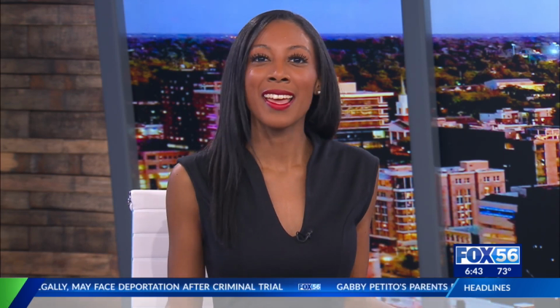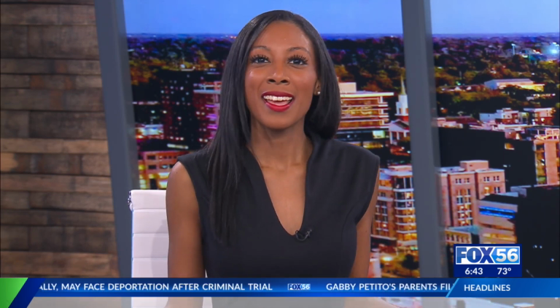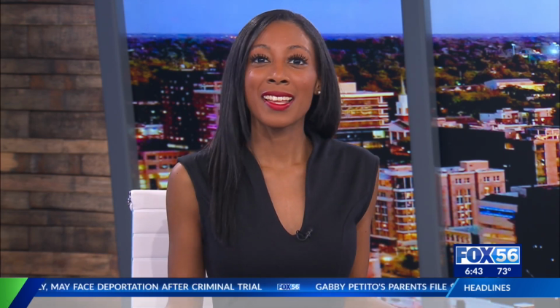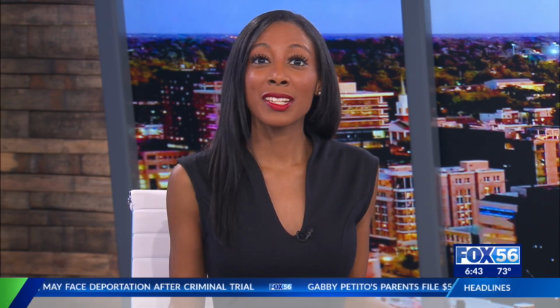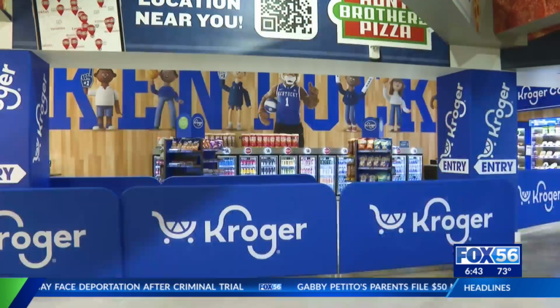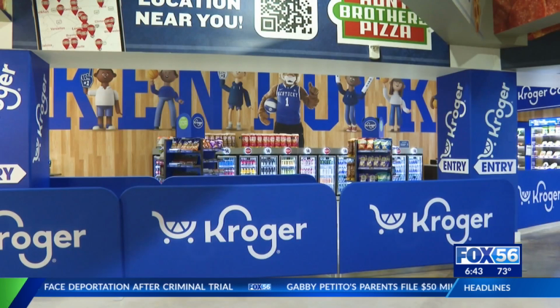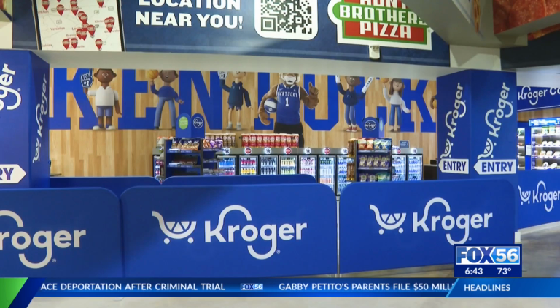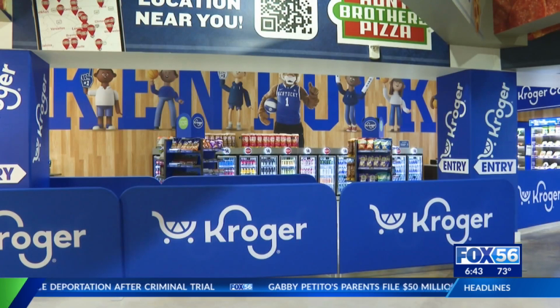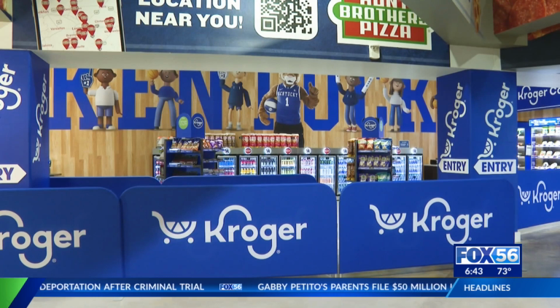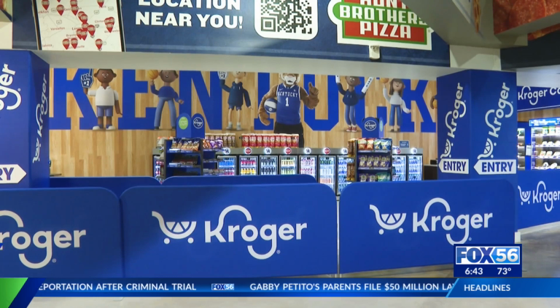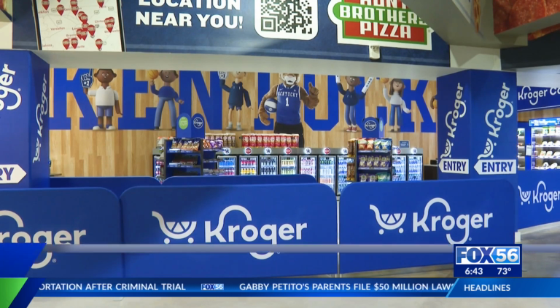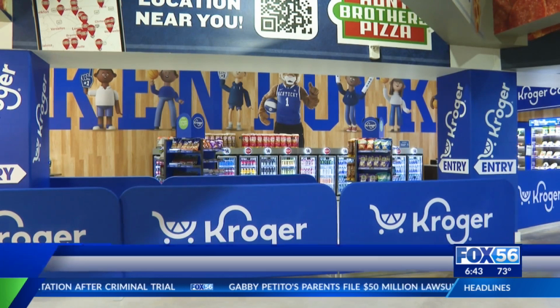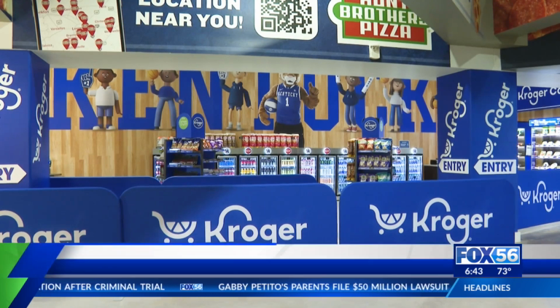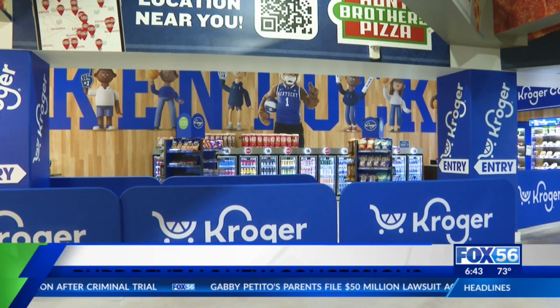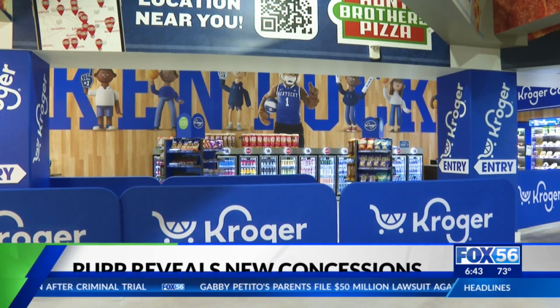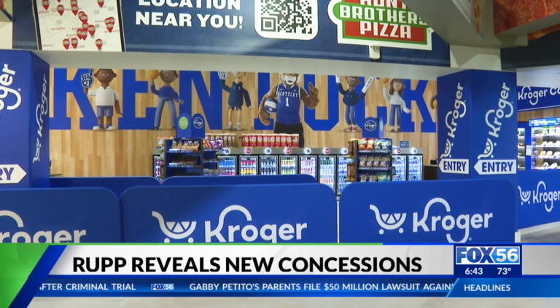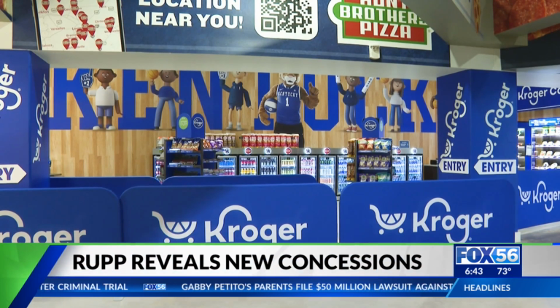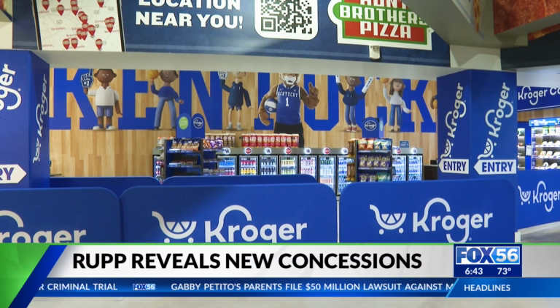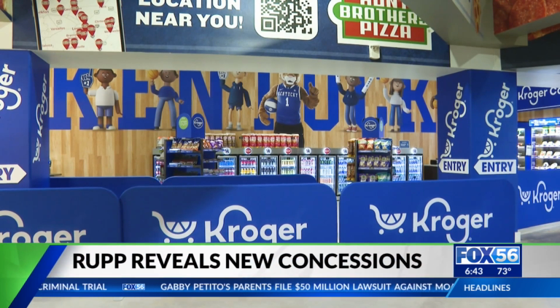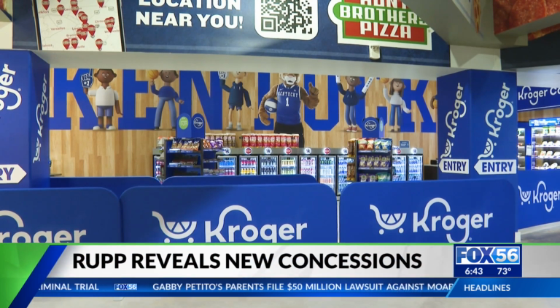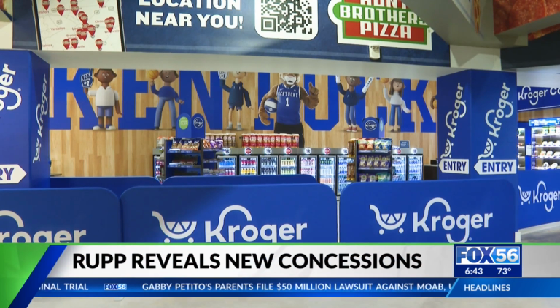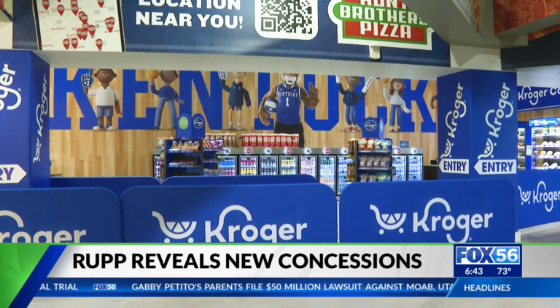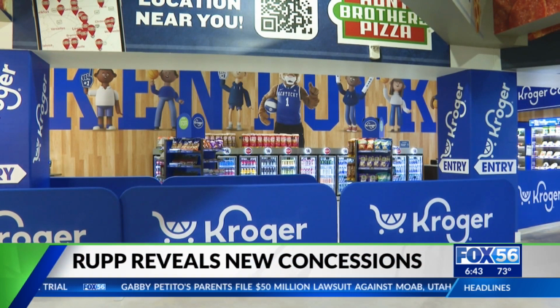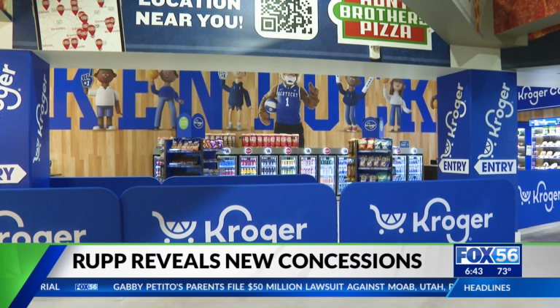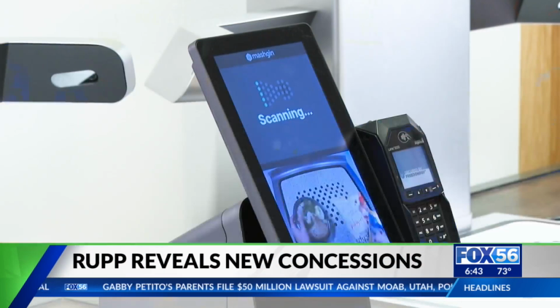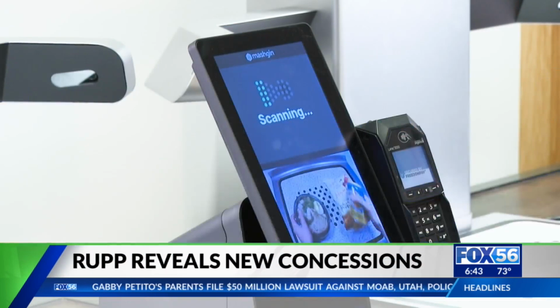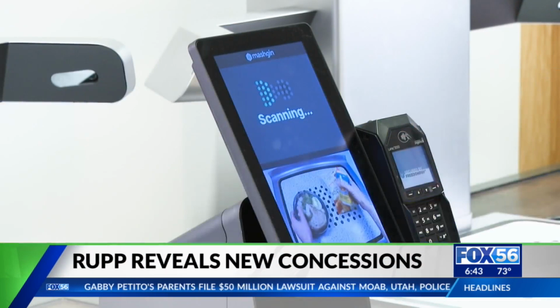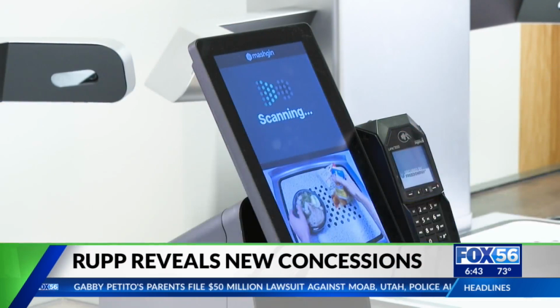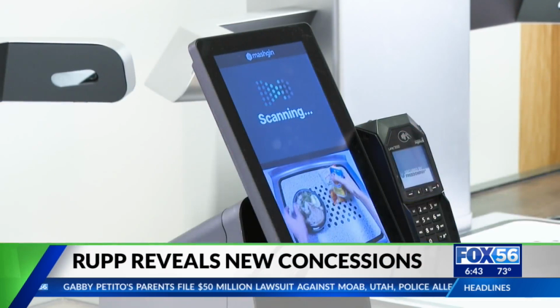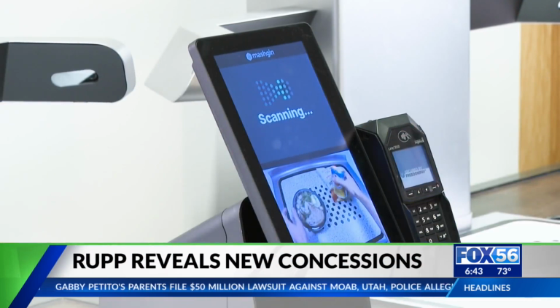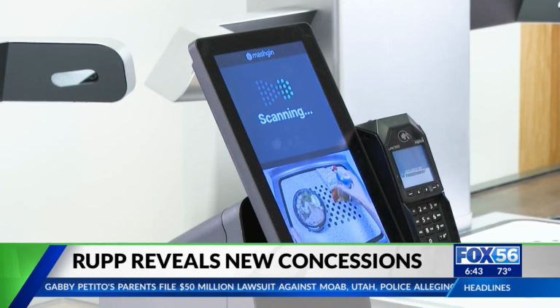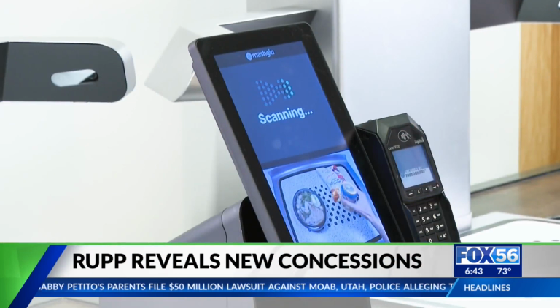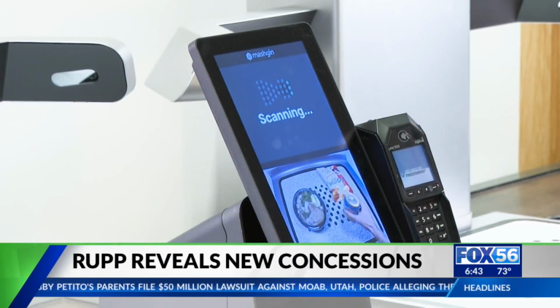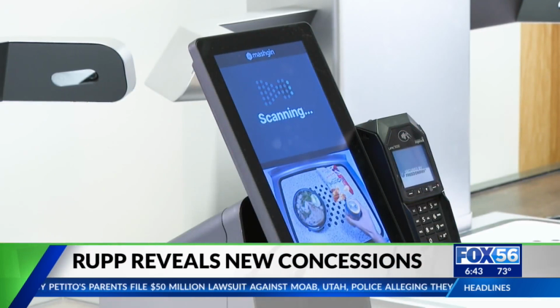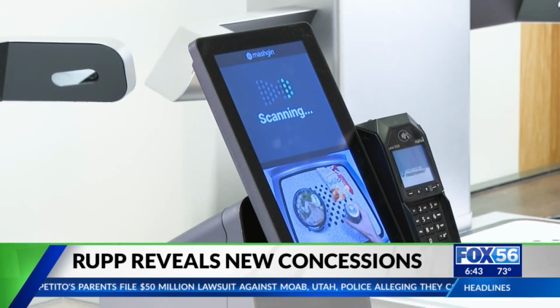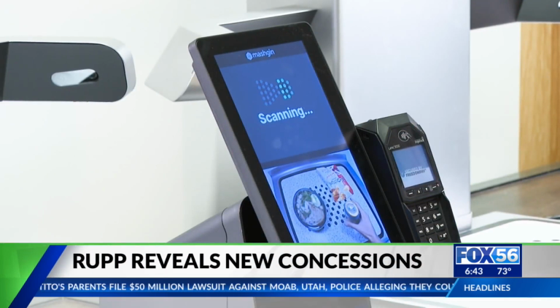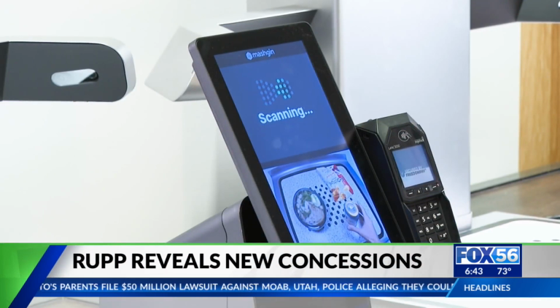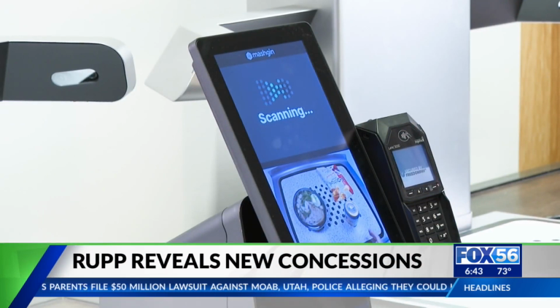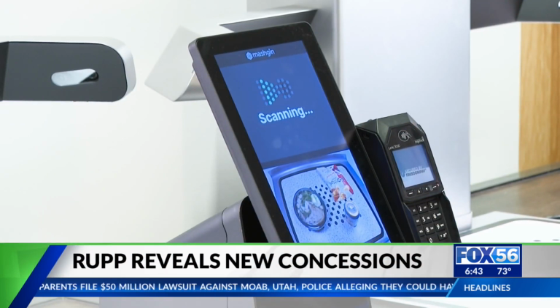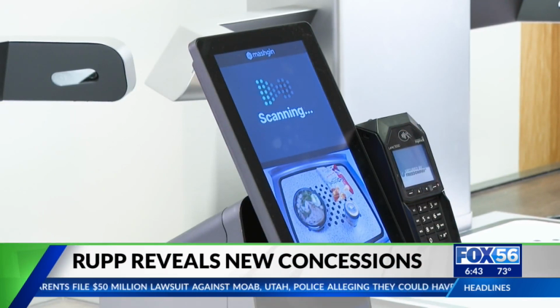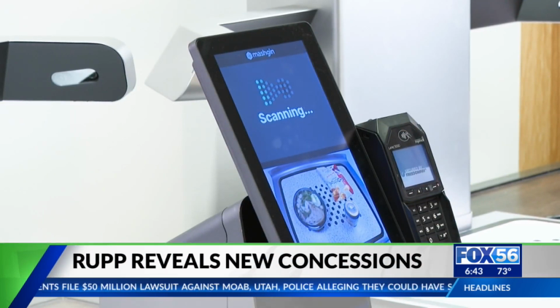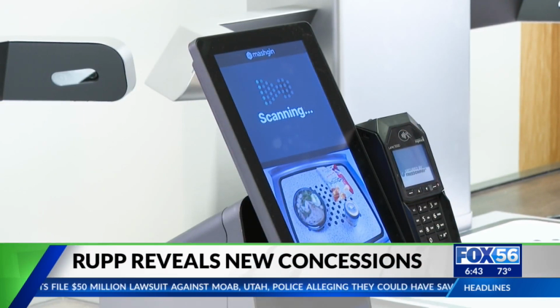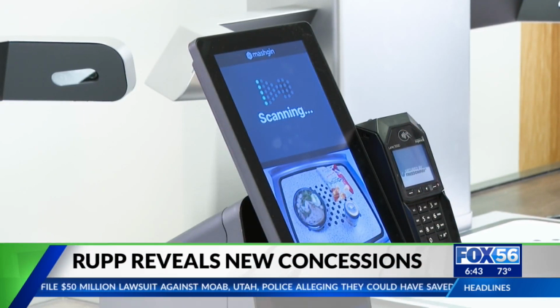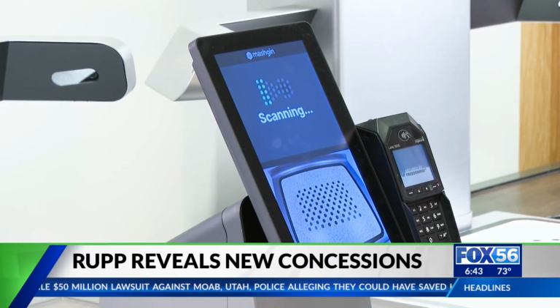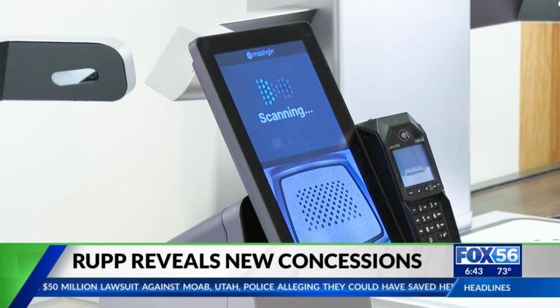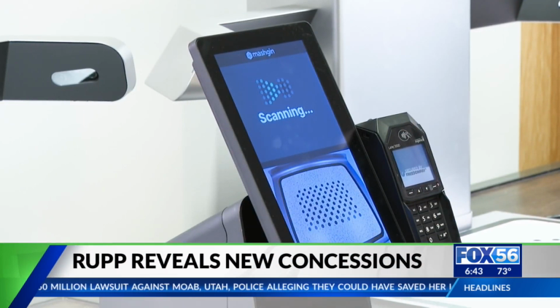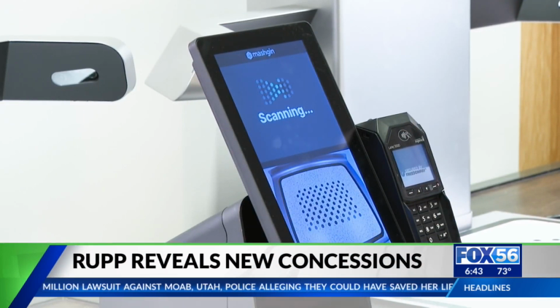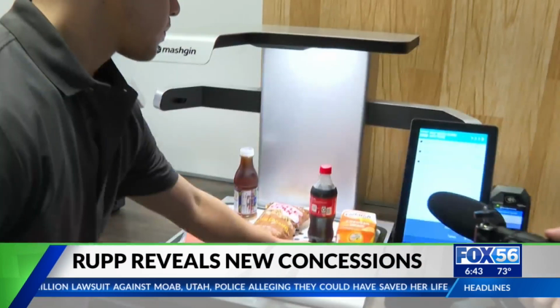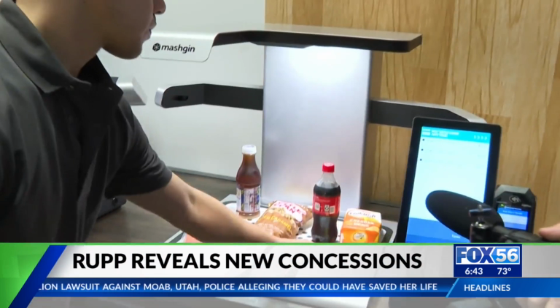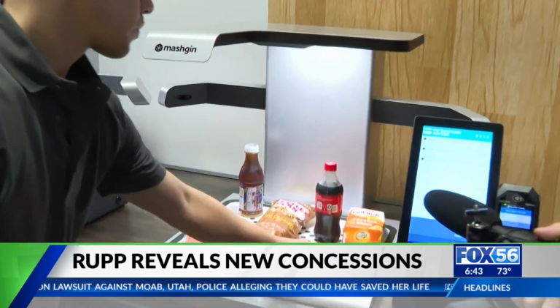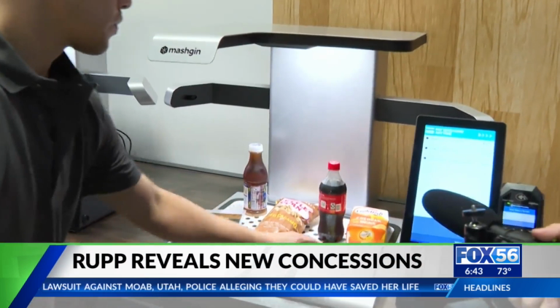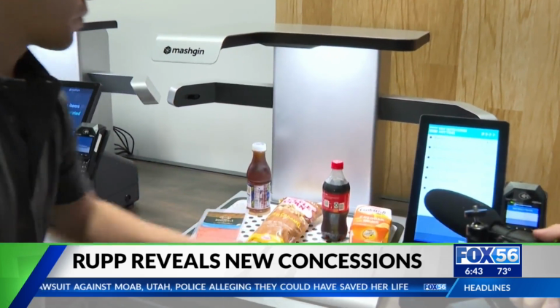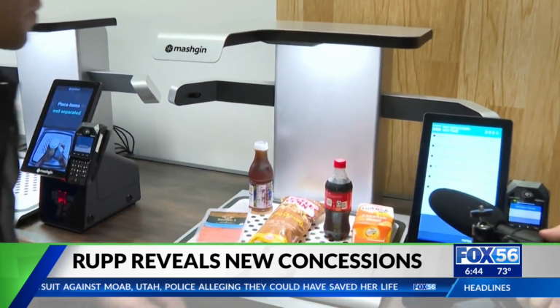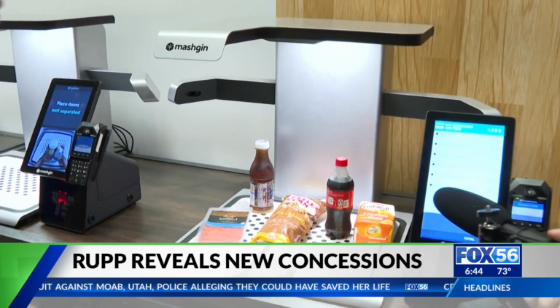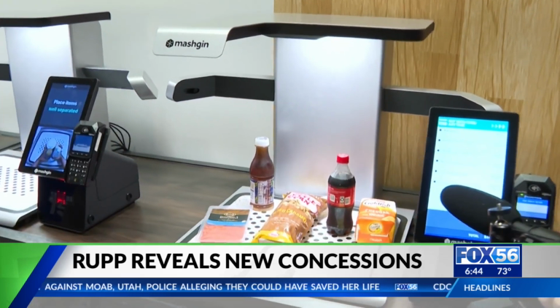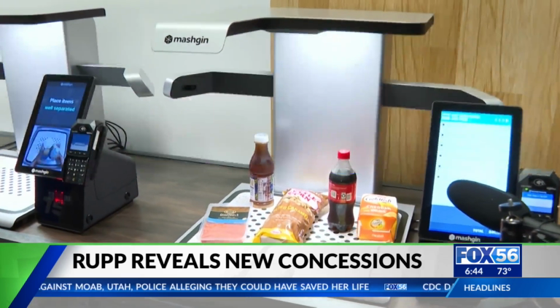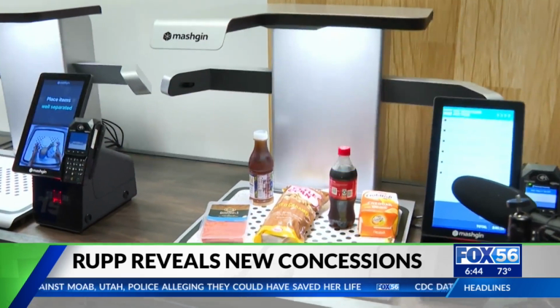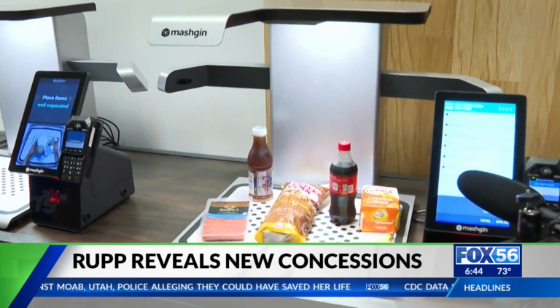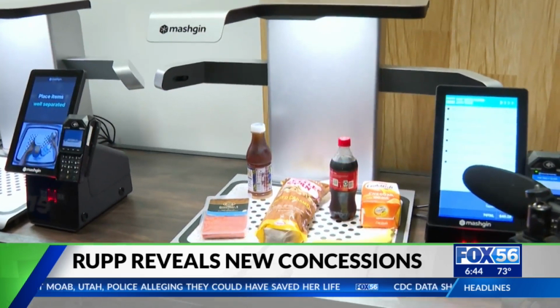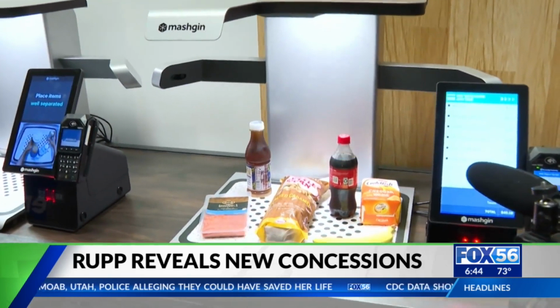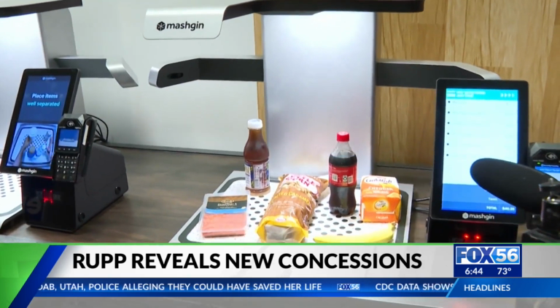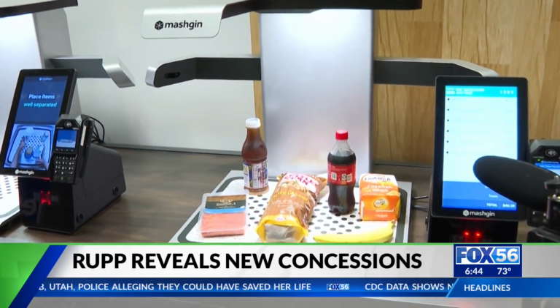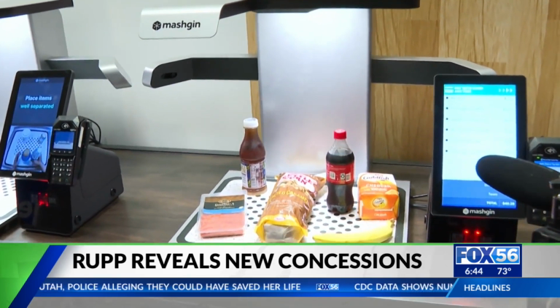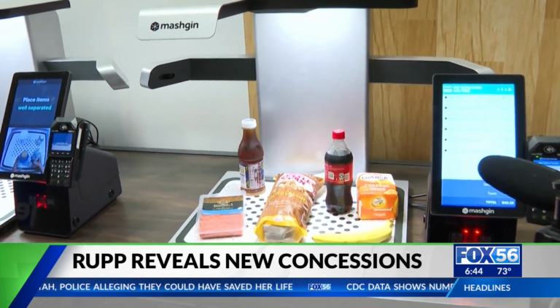It's called Kroger's Express Market. You'll just grab your items, take it to self-checkout, and your transaction is expected to take less than nine seconds.